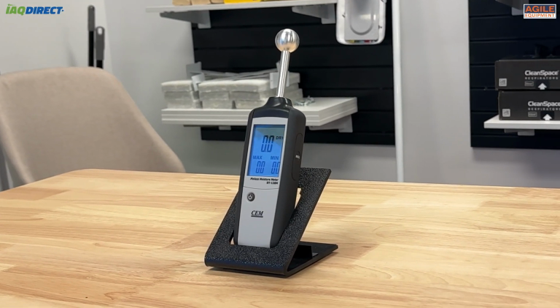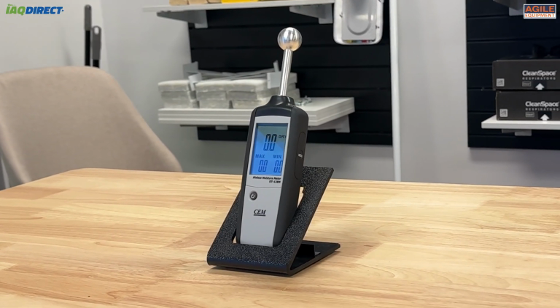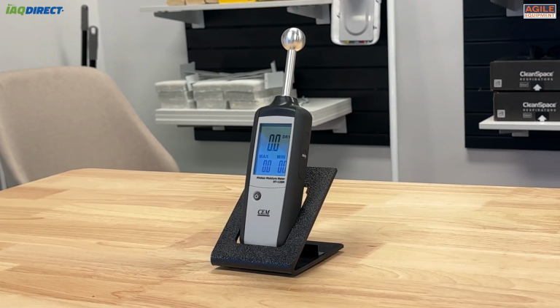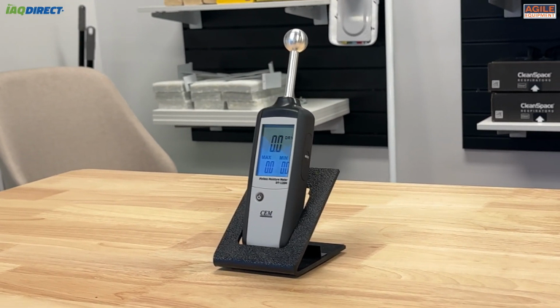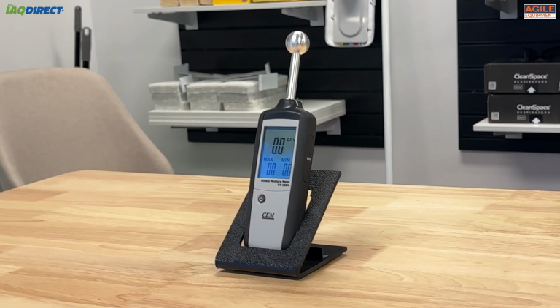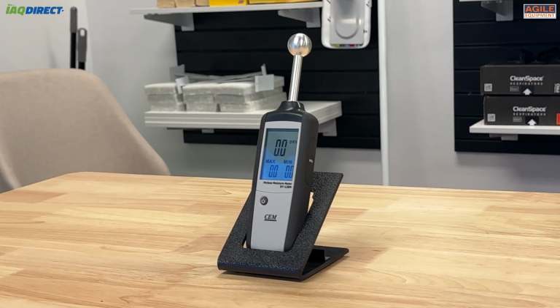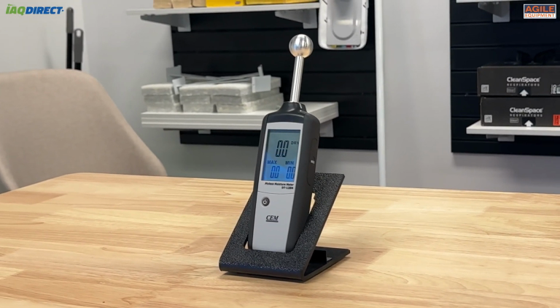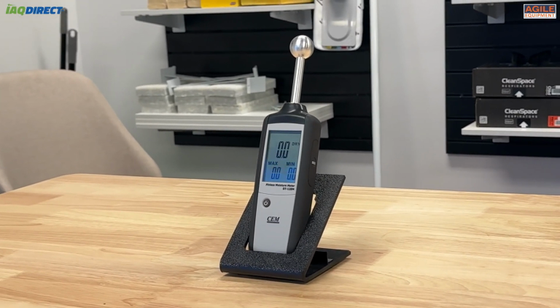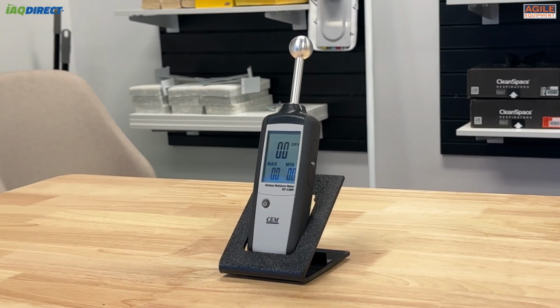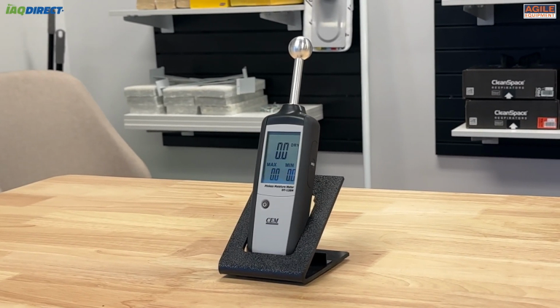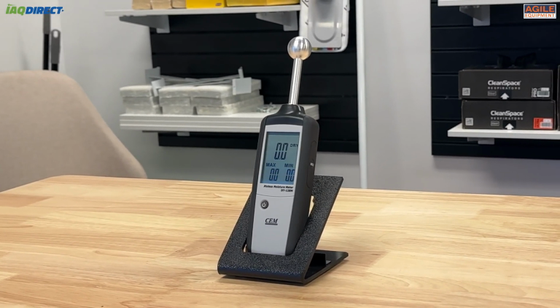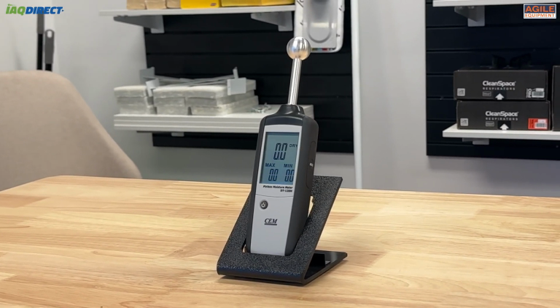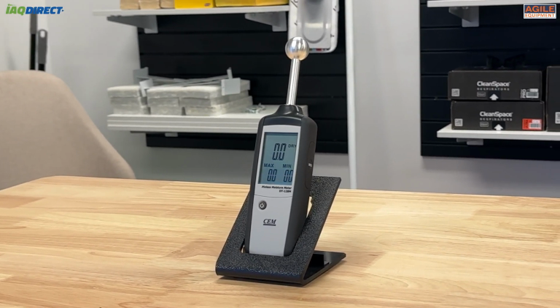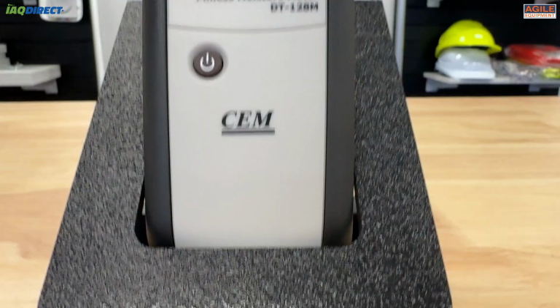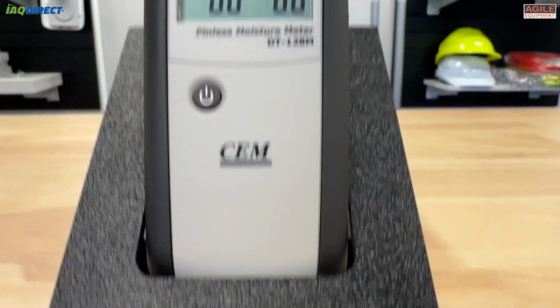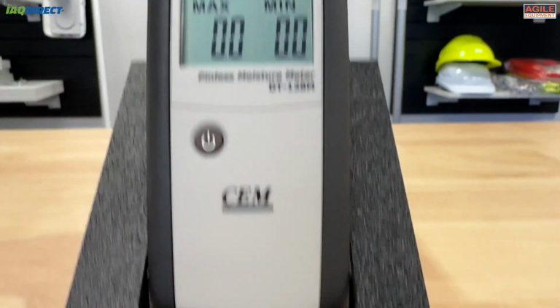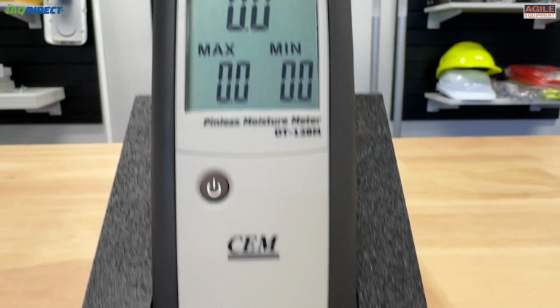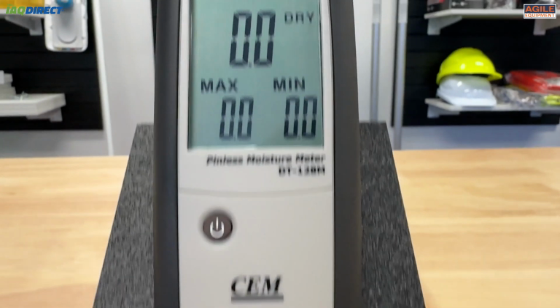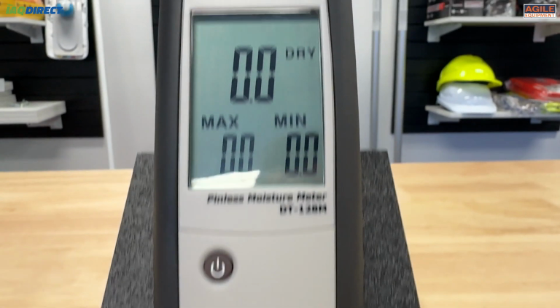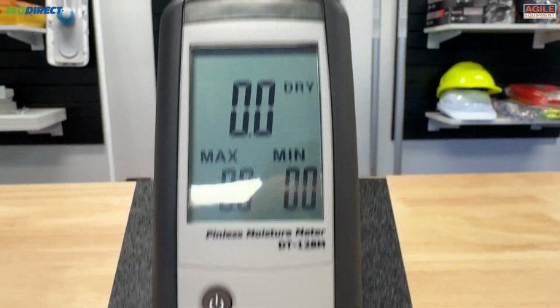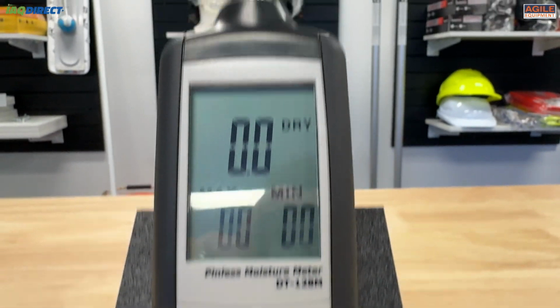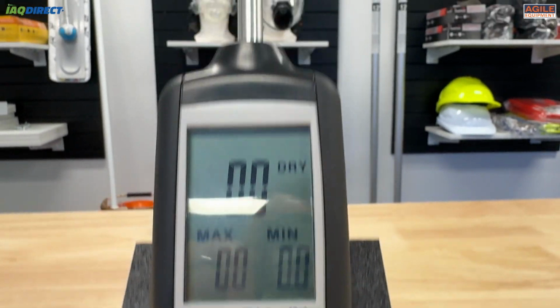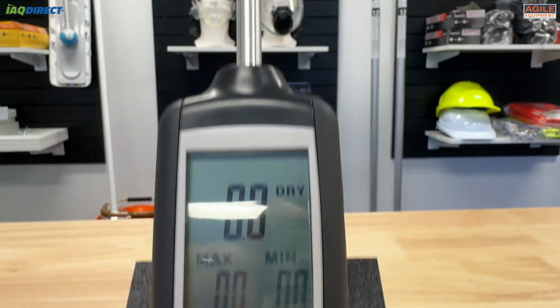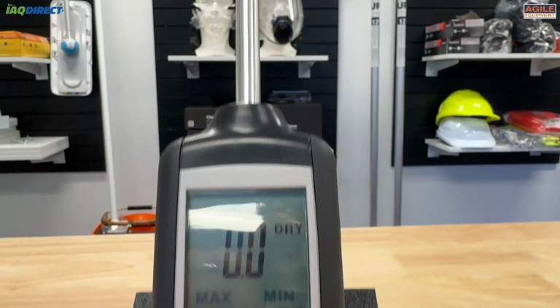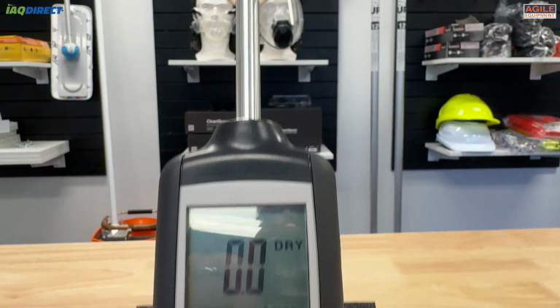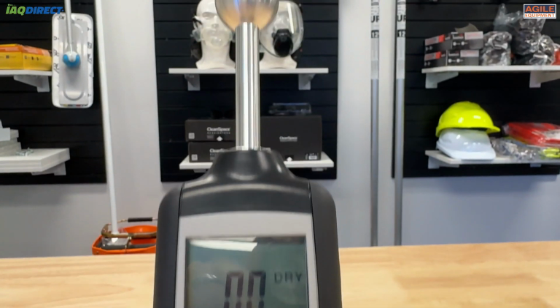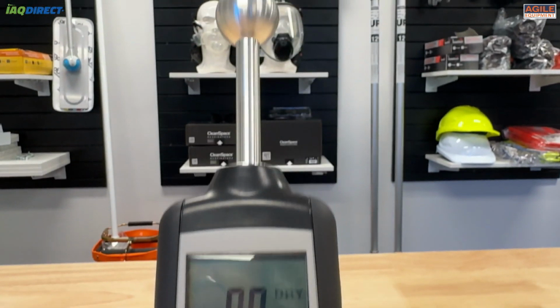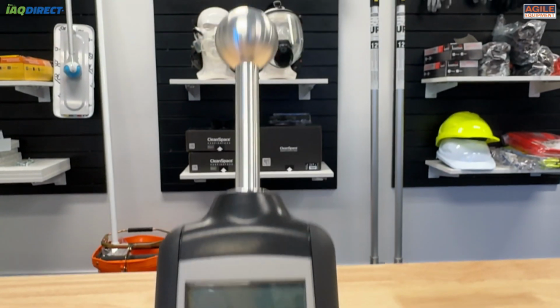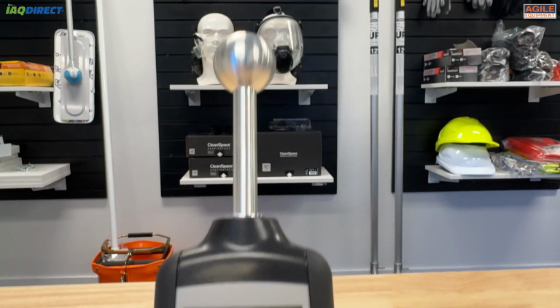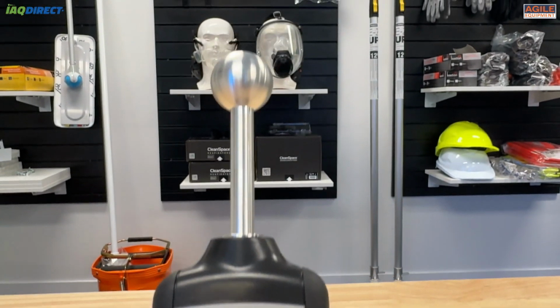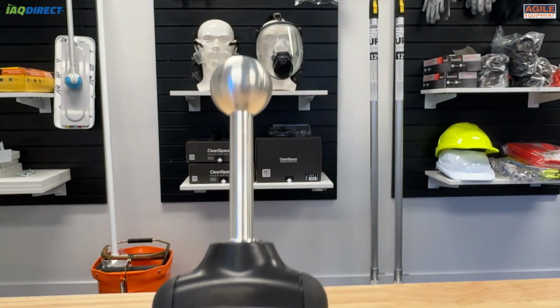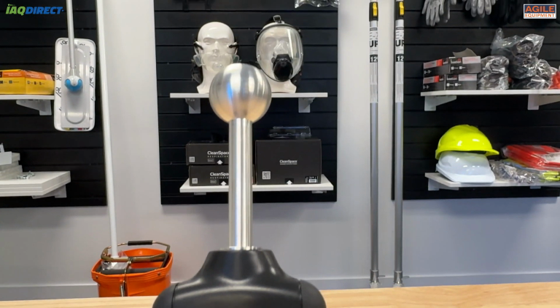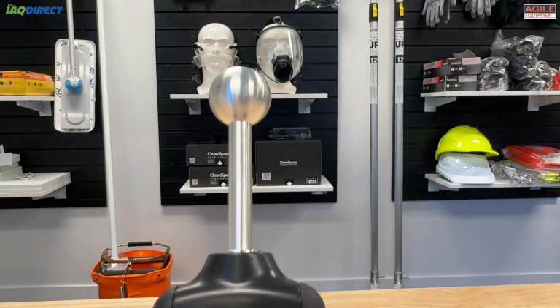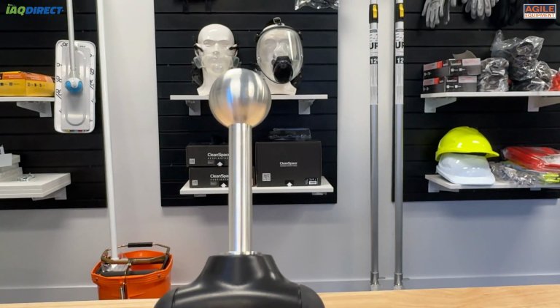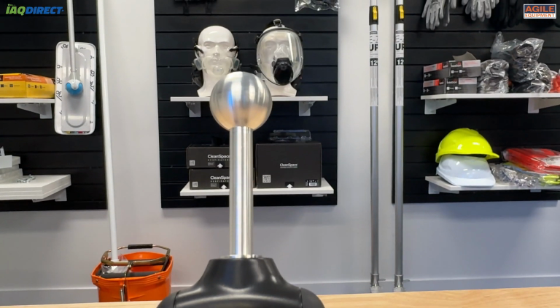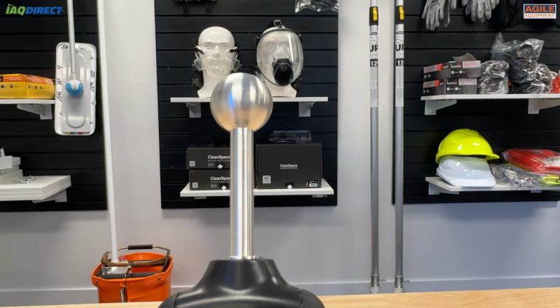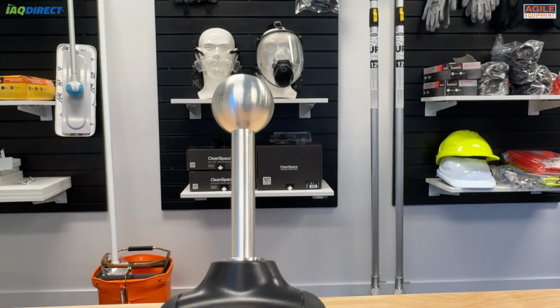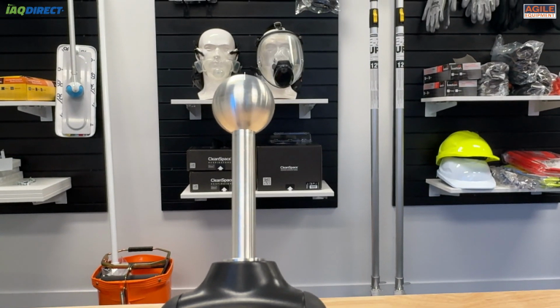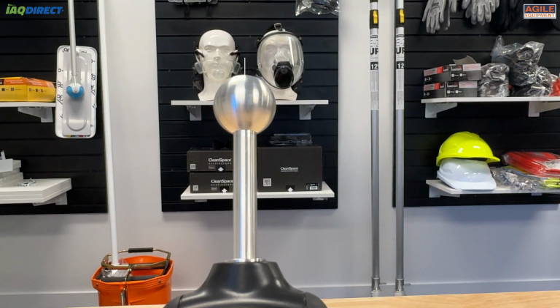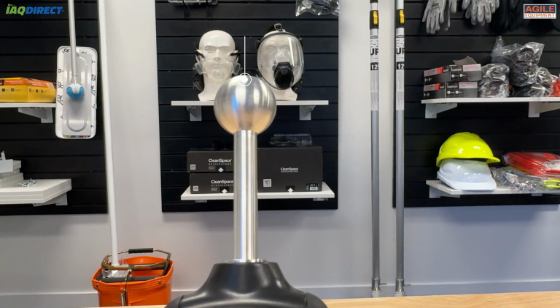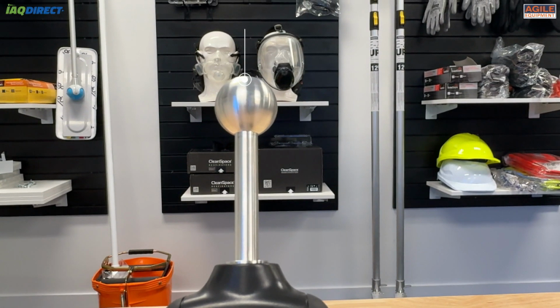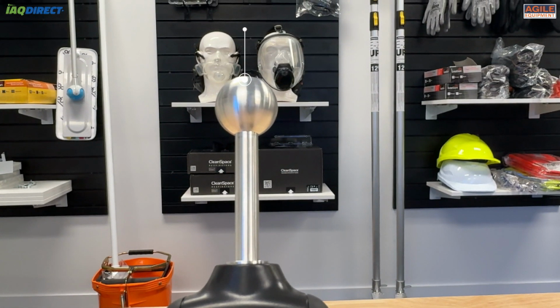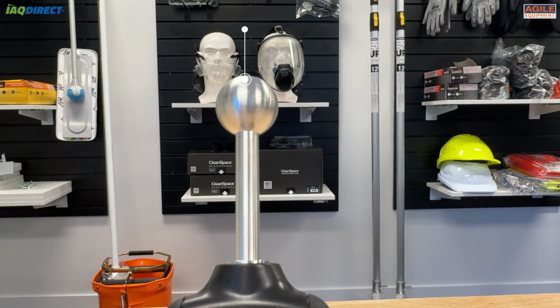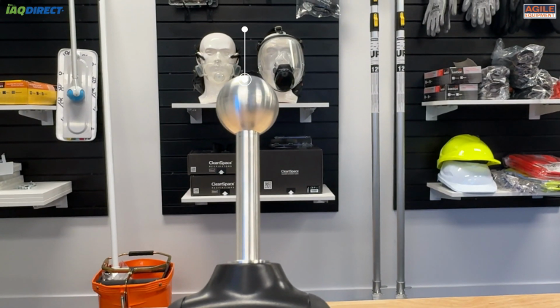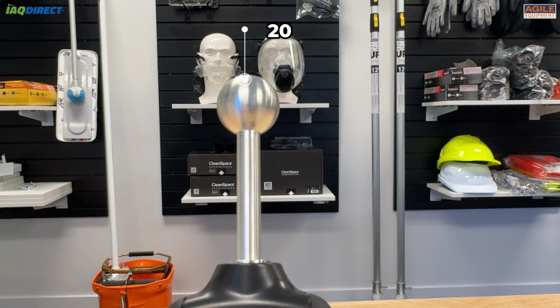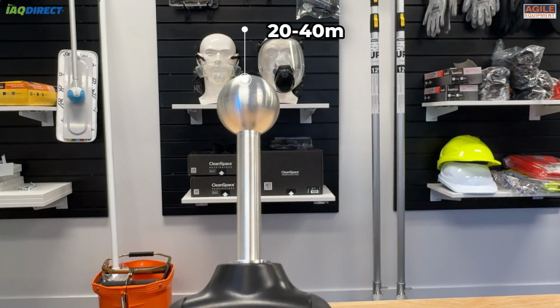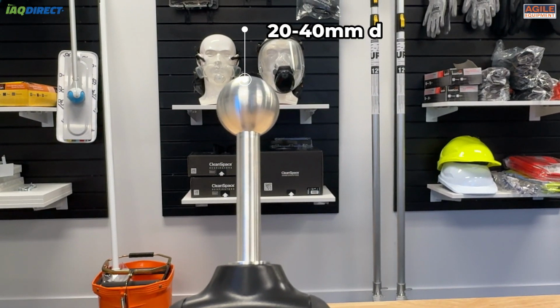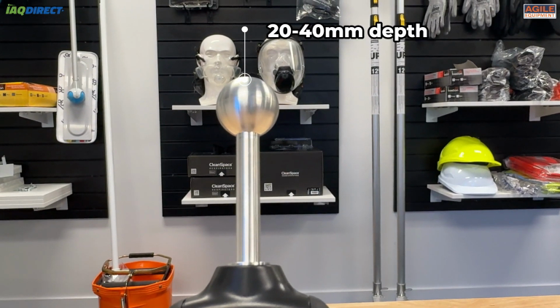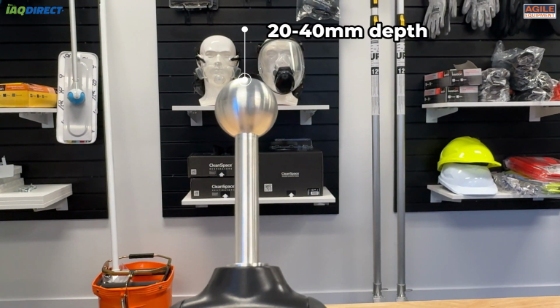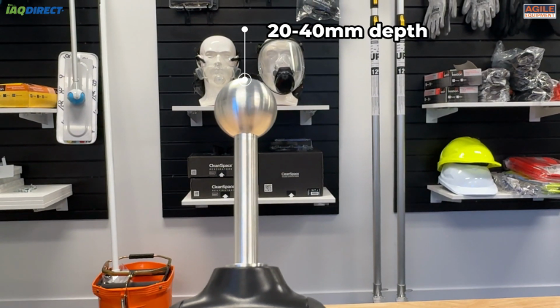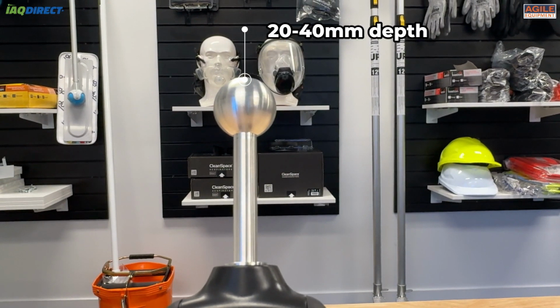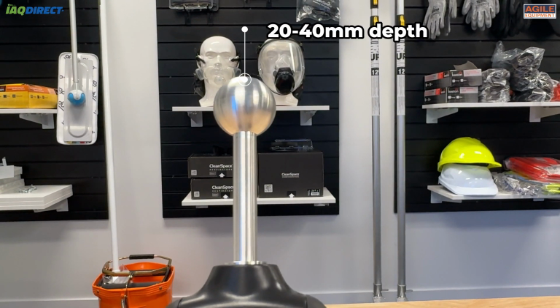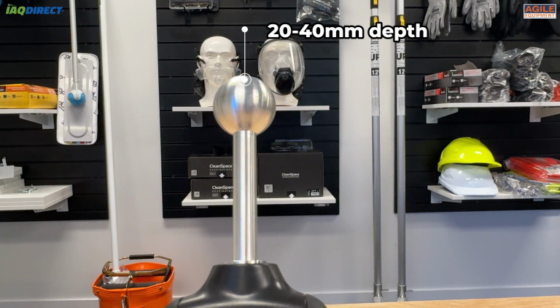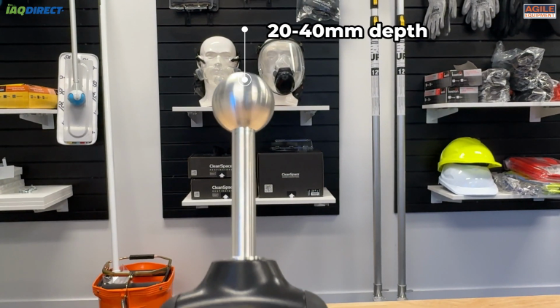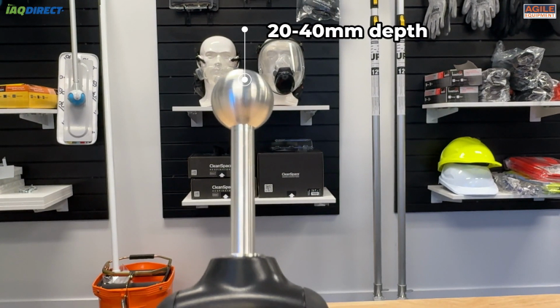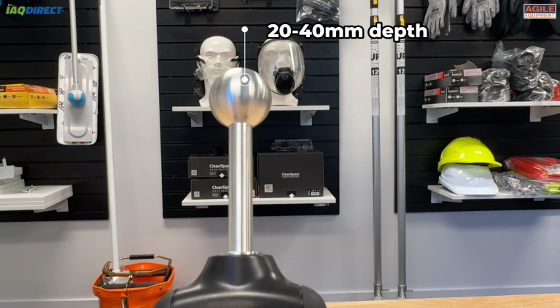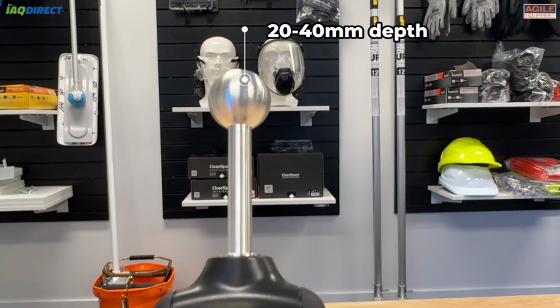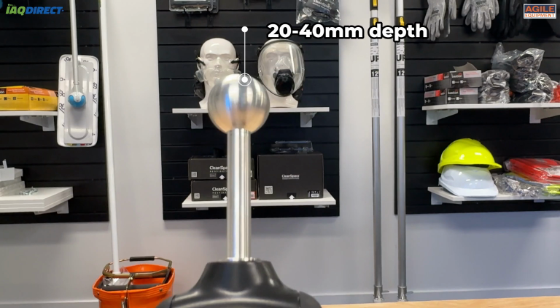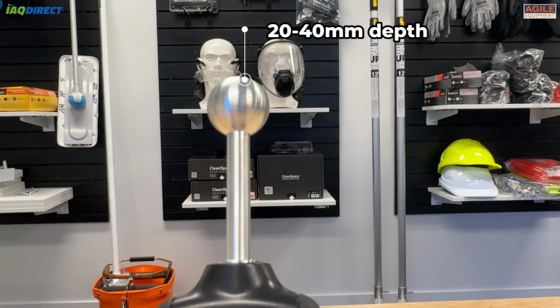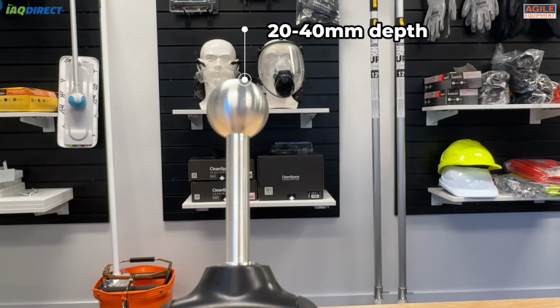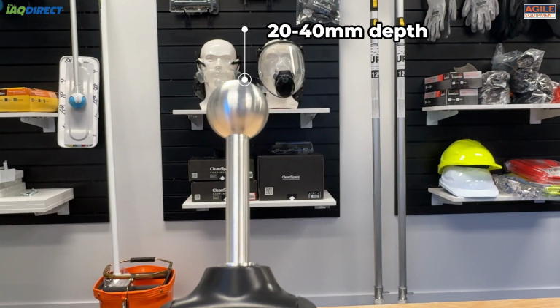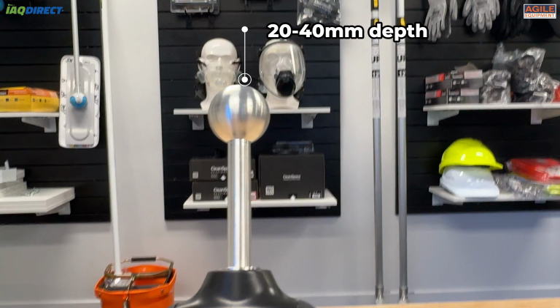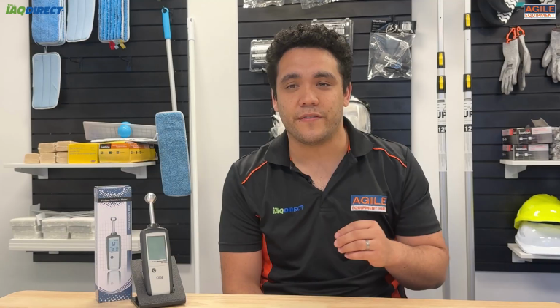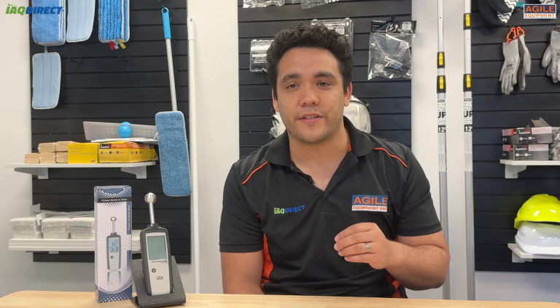If you're wondering, this moisture meter has a measuring depth of around 20 to 40 millimeters, so it's great at reading moisture levels just underneath the surface.